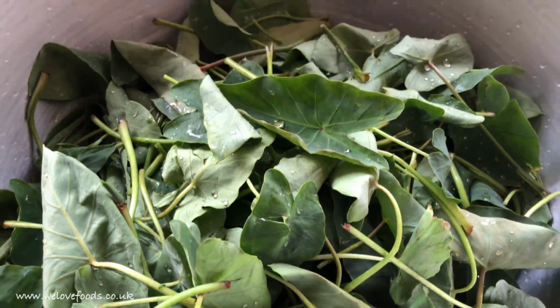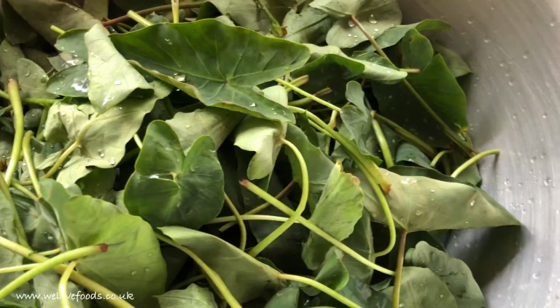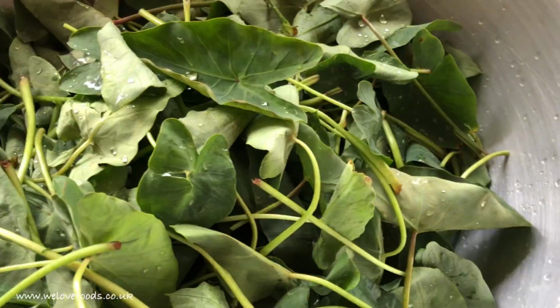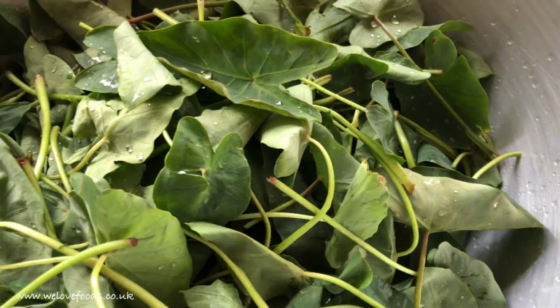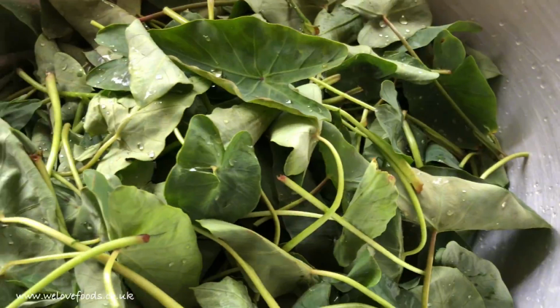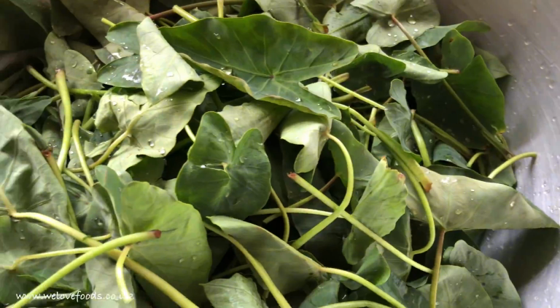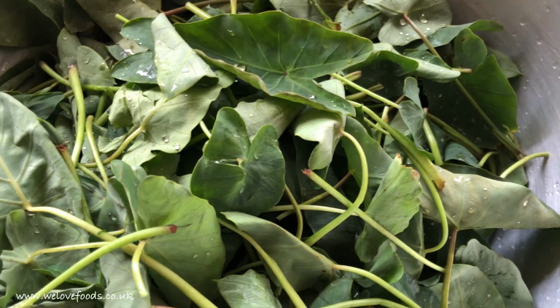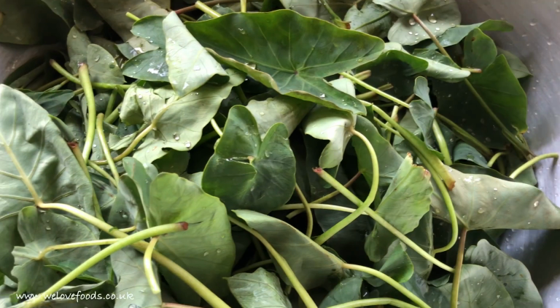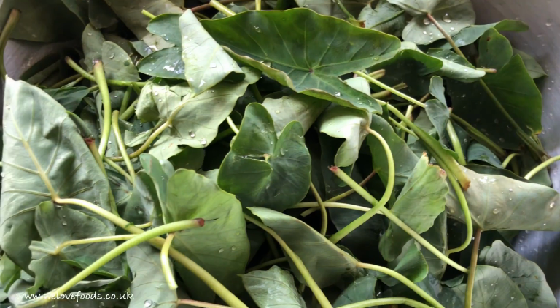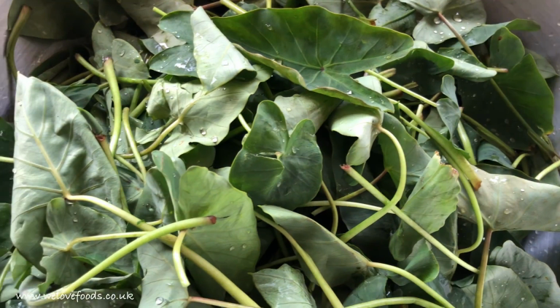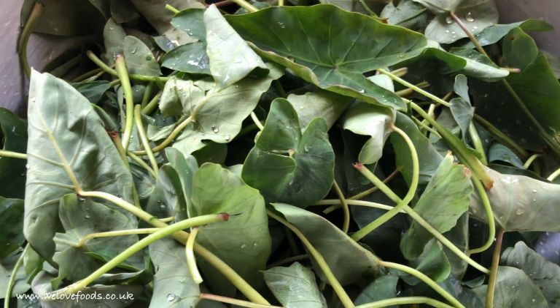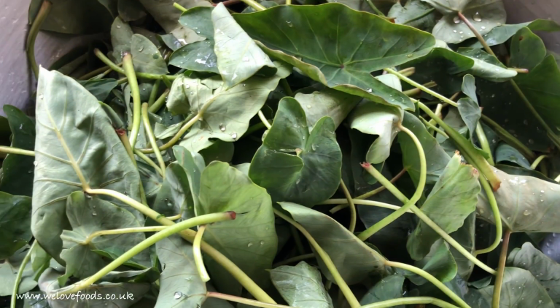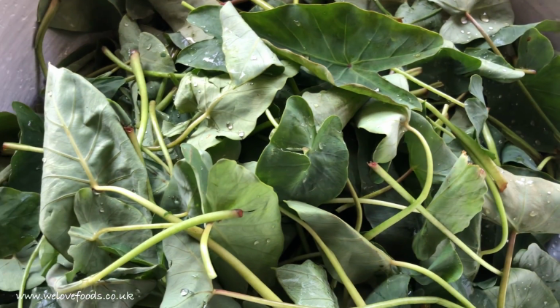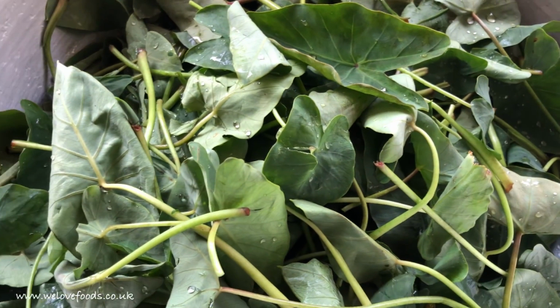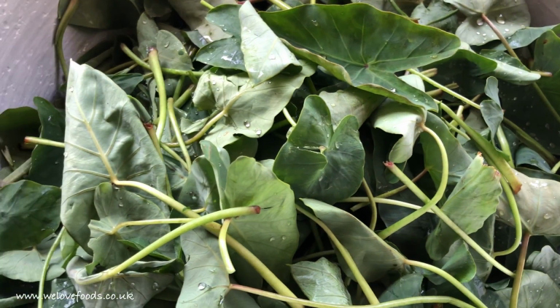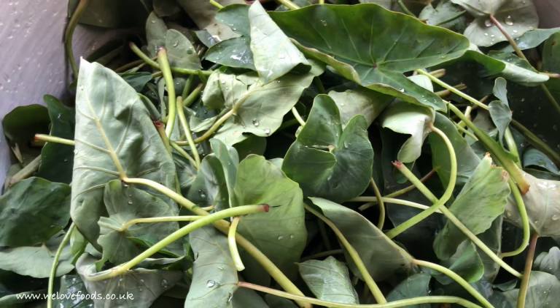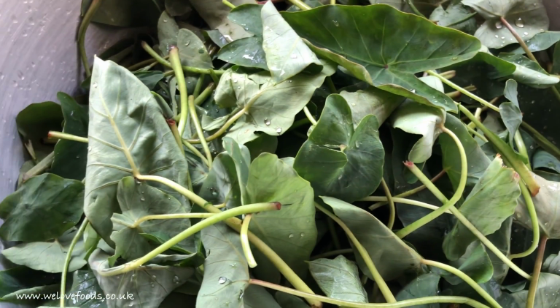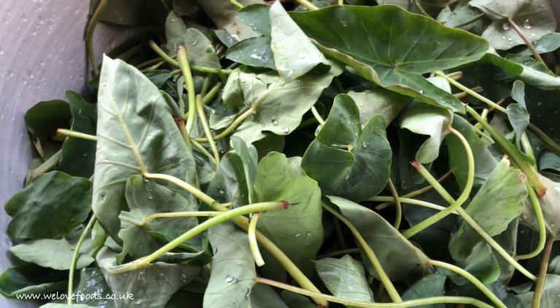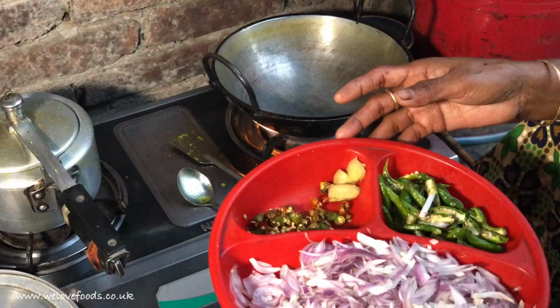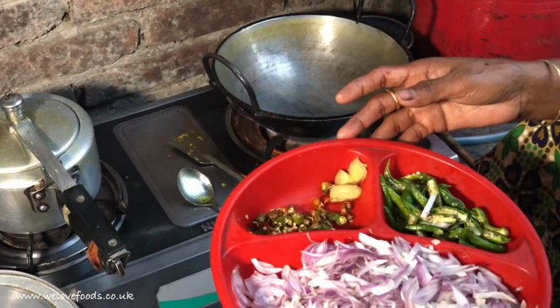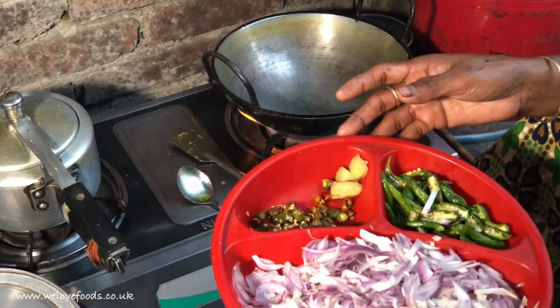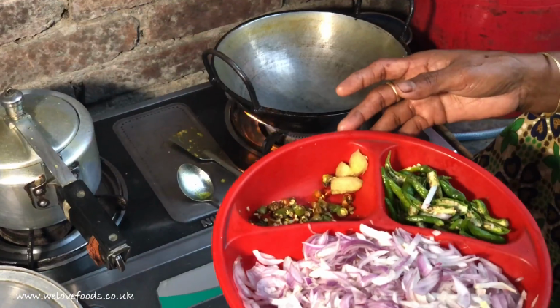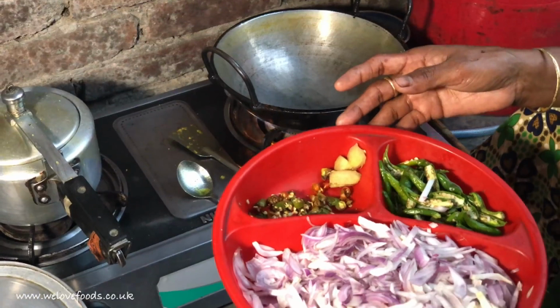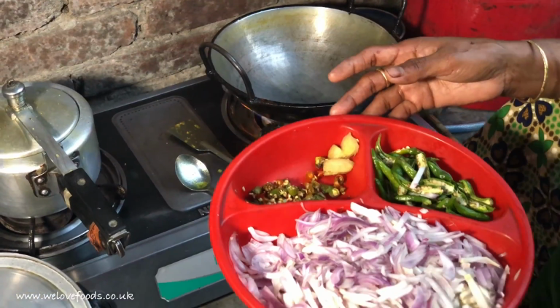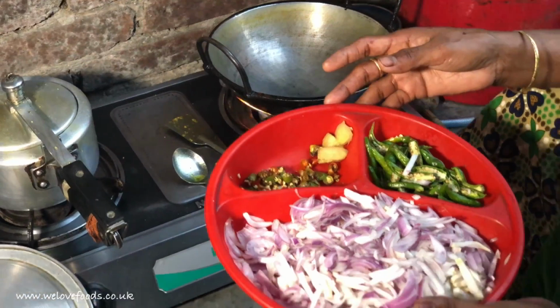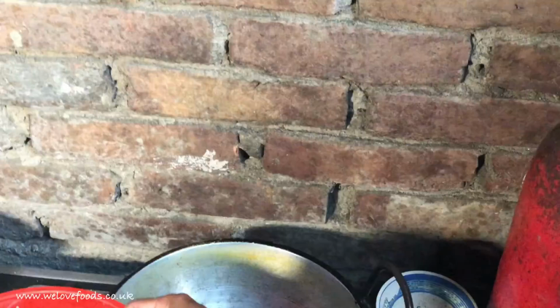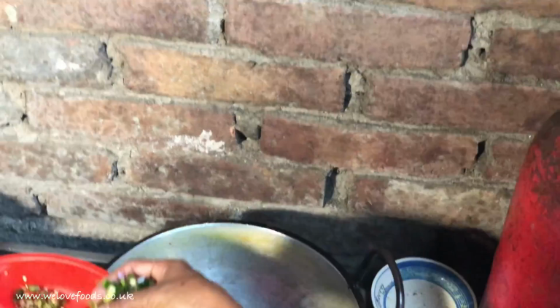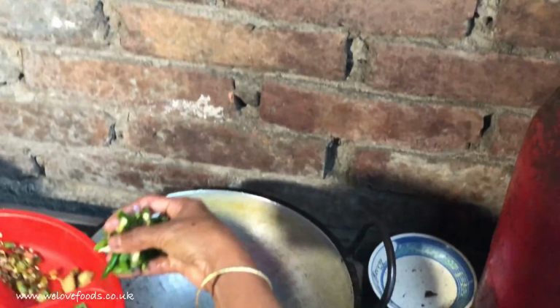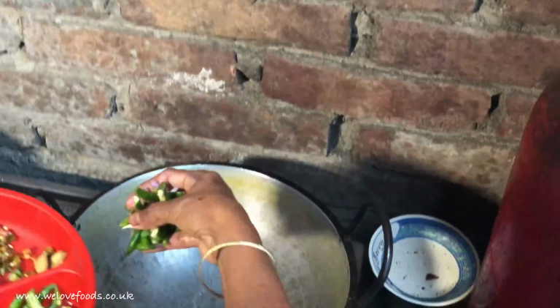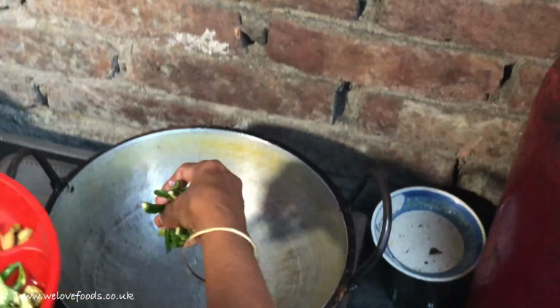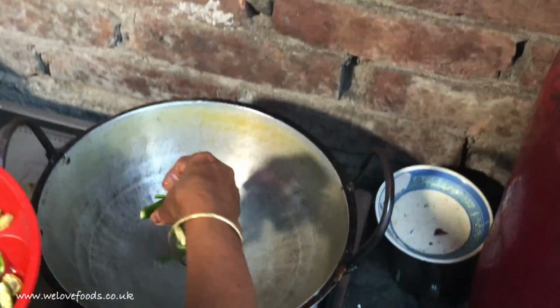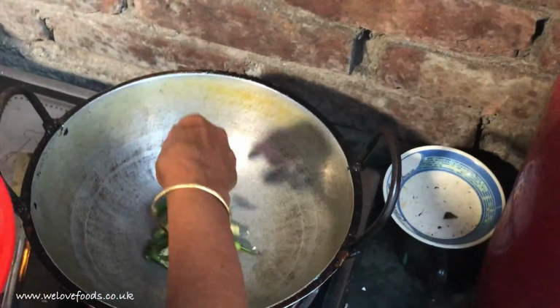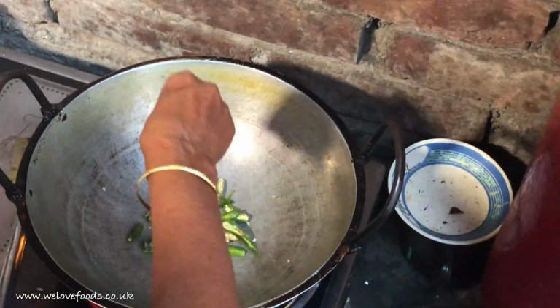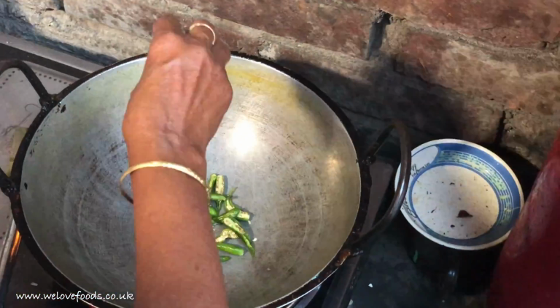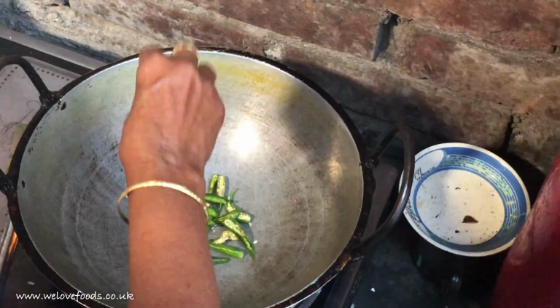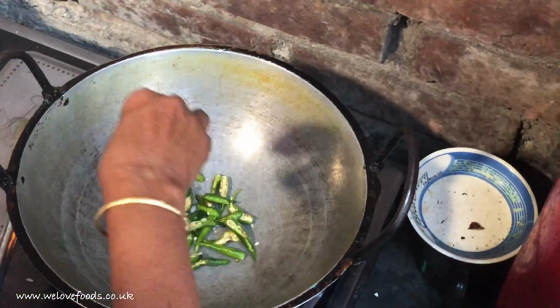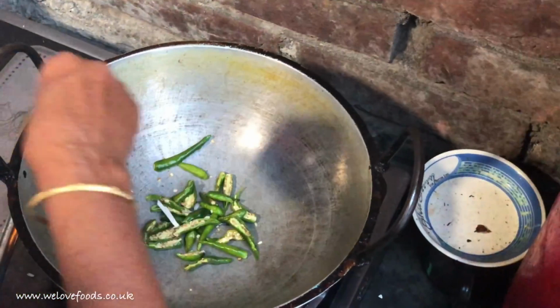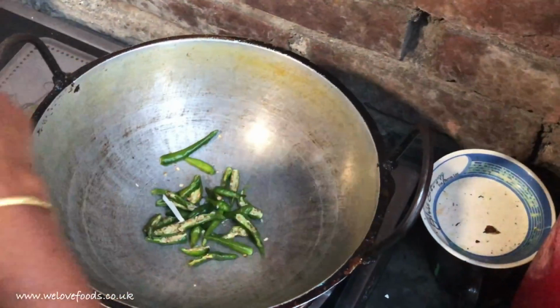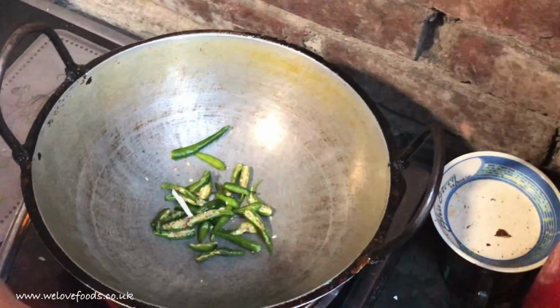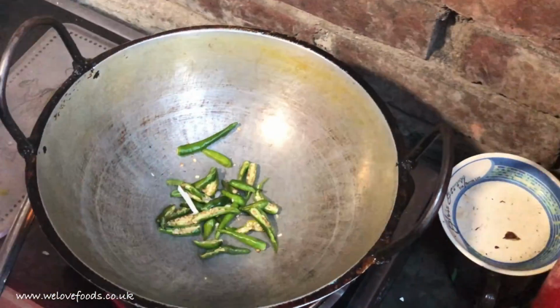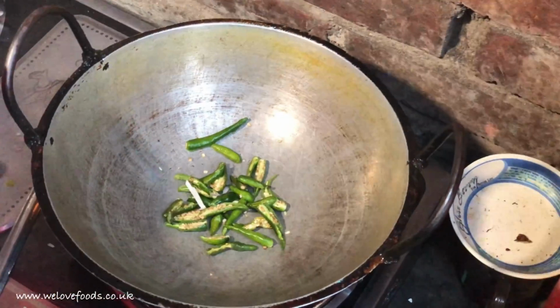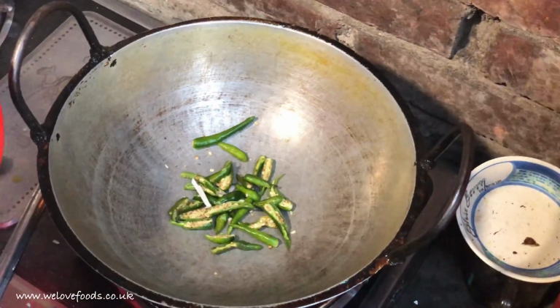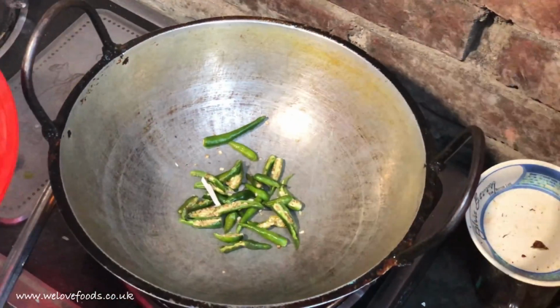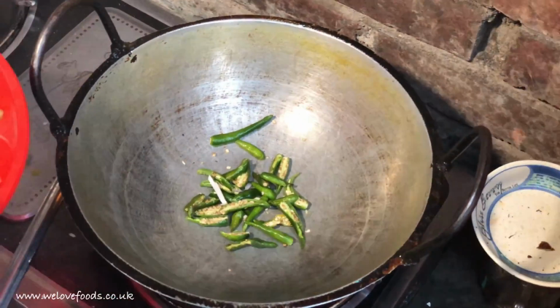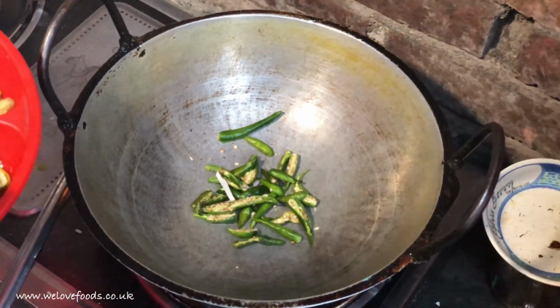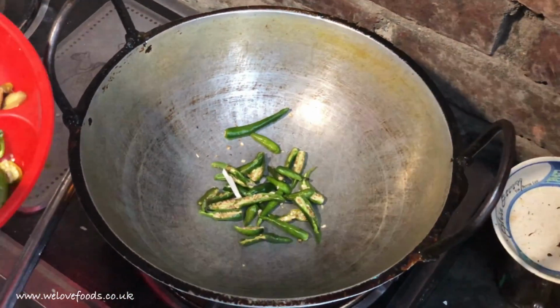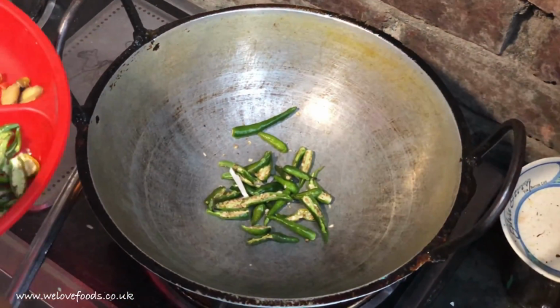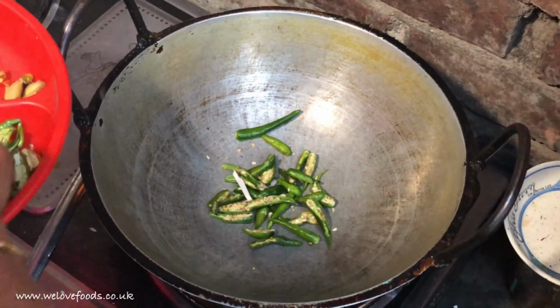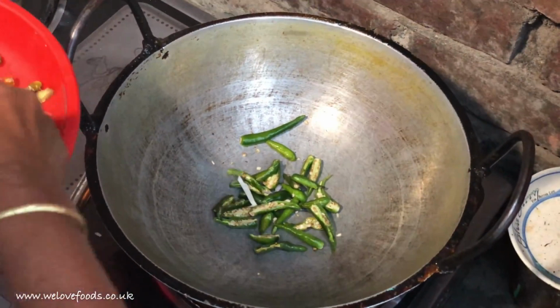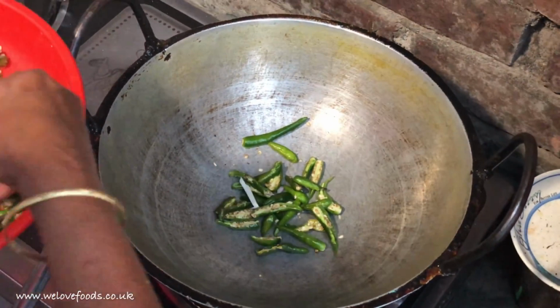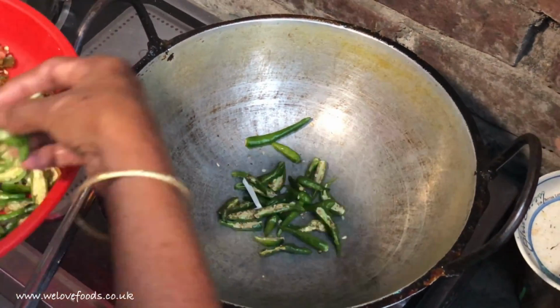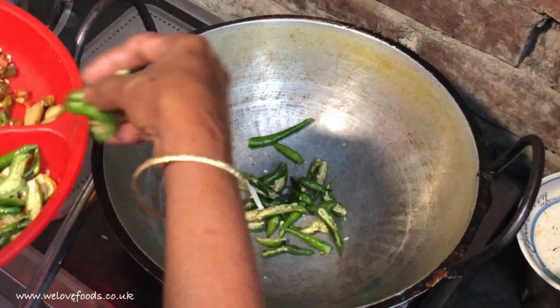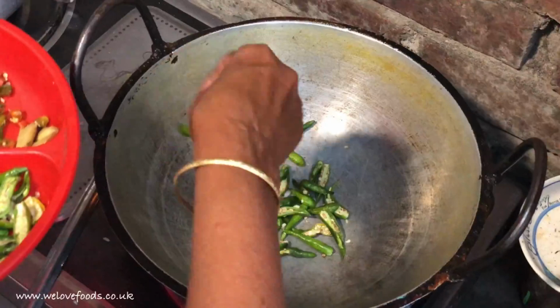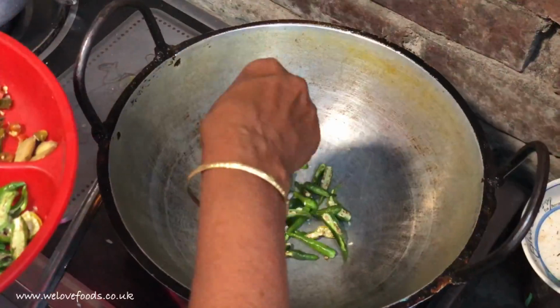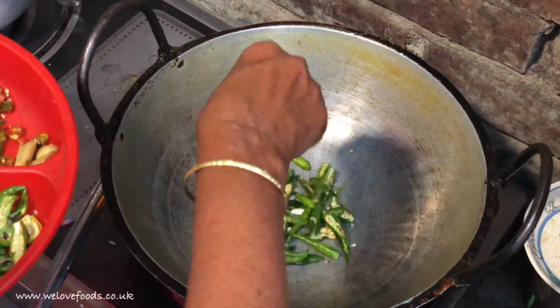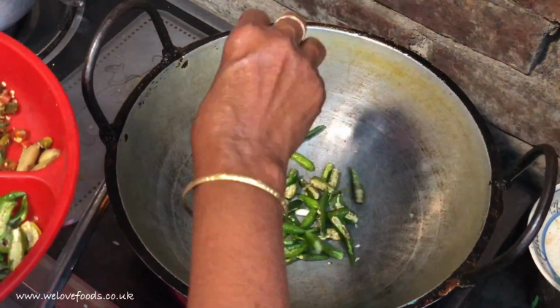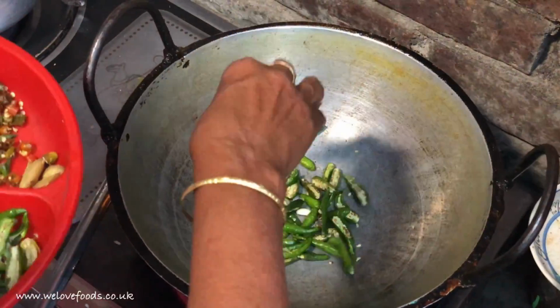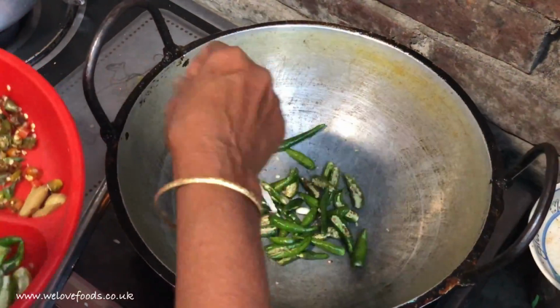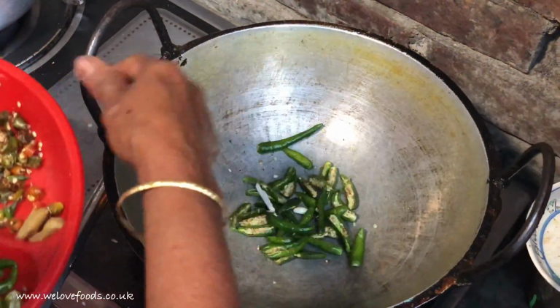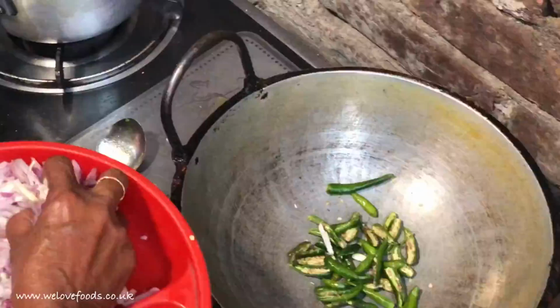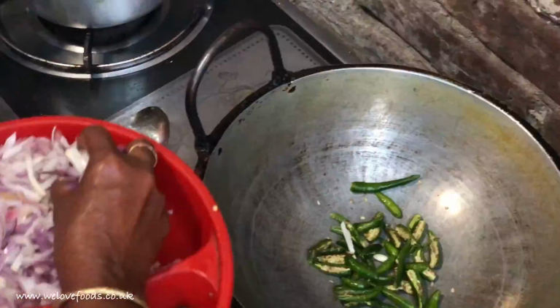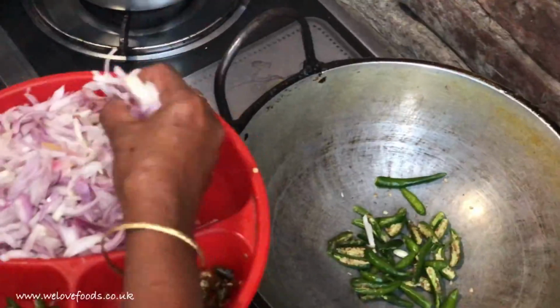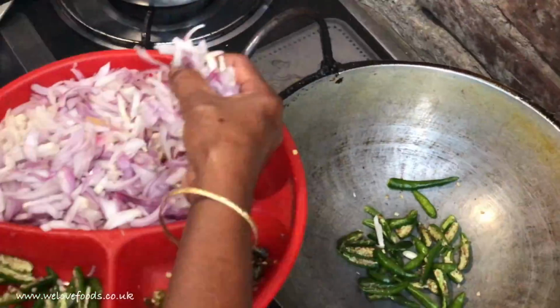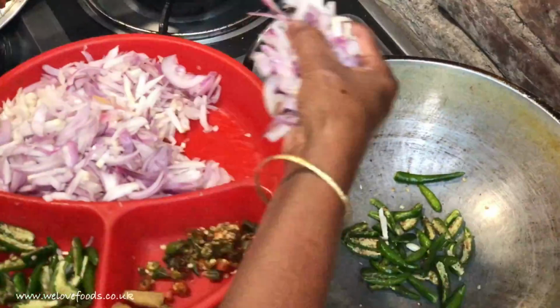They are a rich source of protein, fibre, magnesium, potassium, zinc, phosphorus and so on.